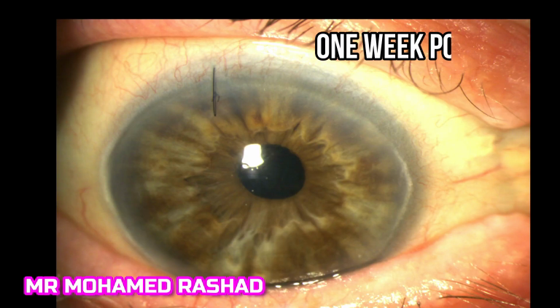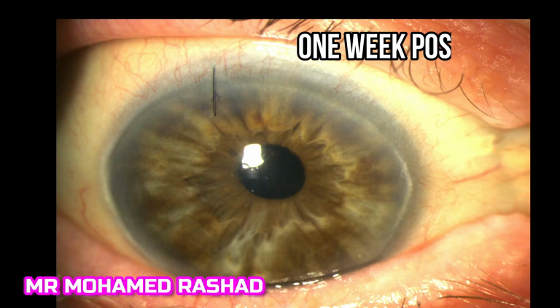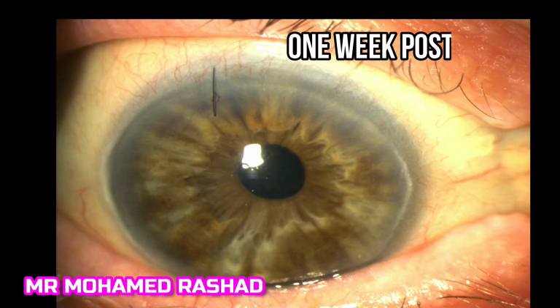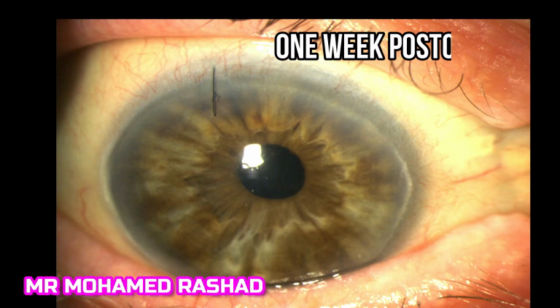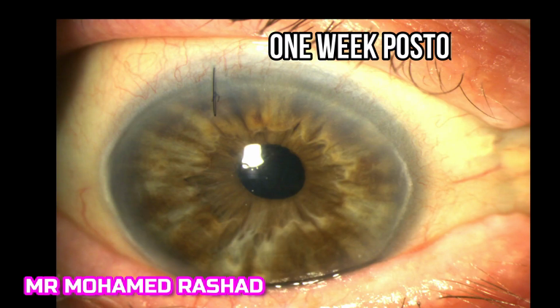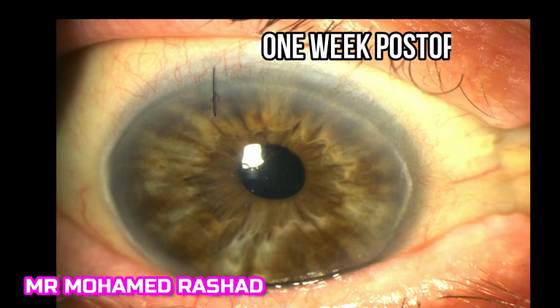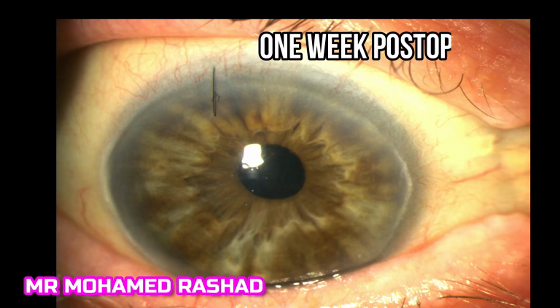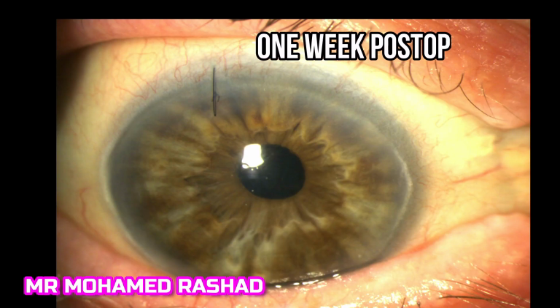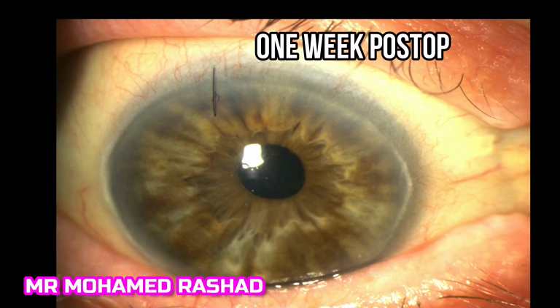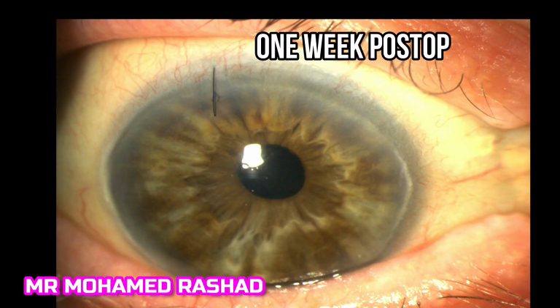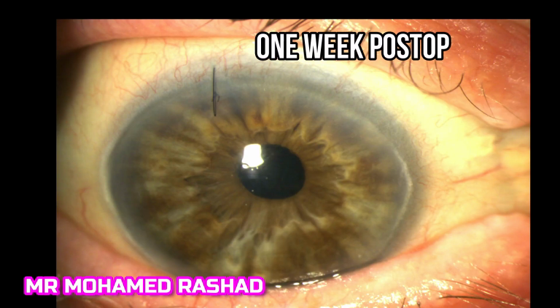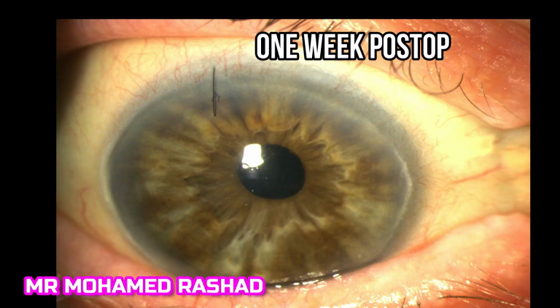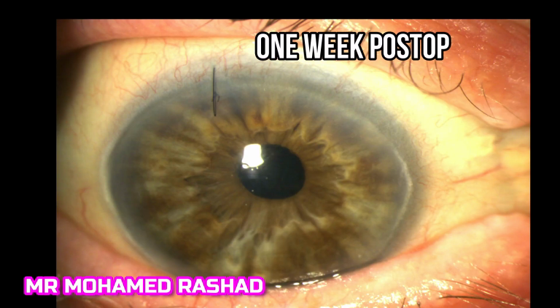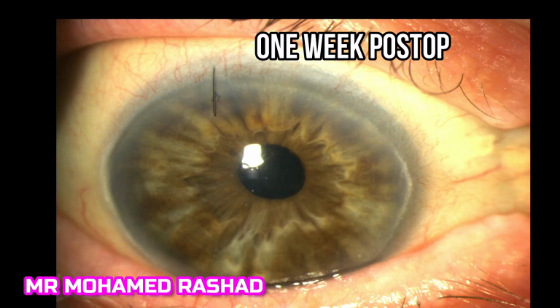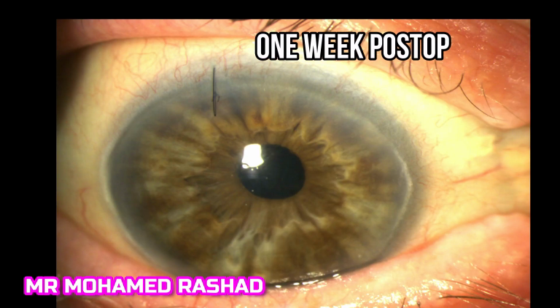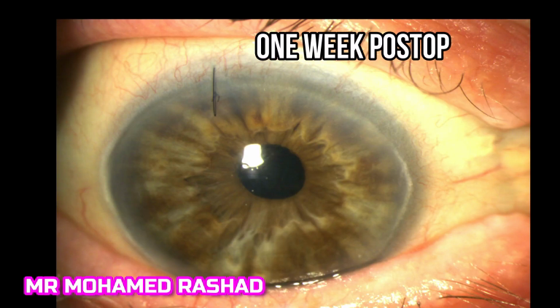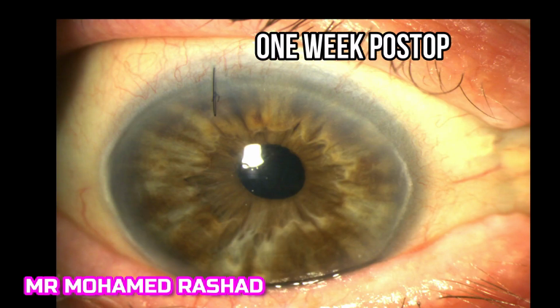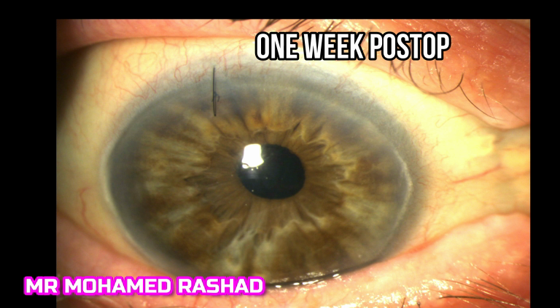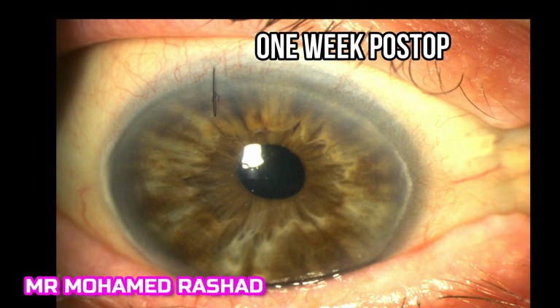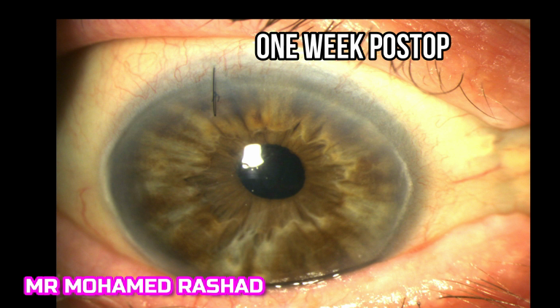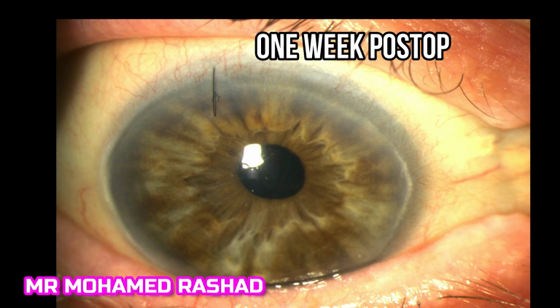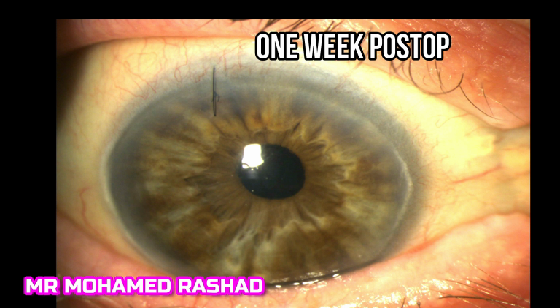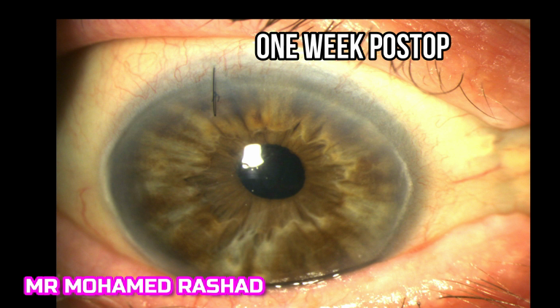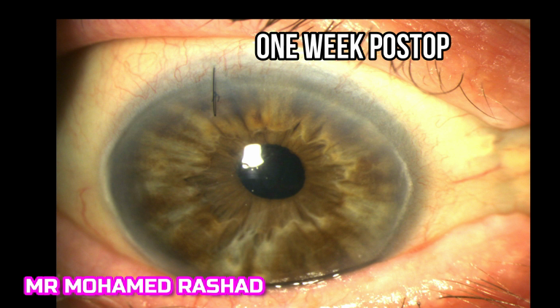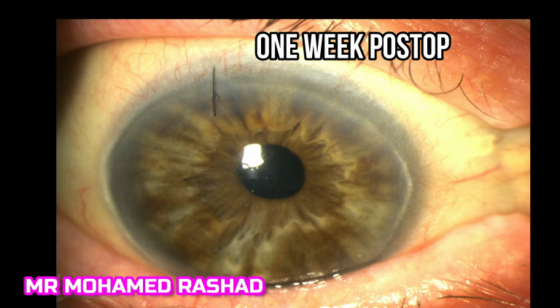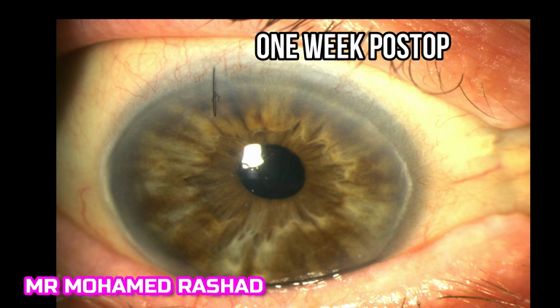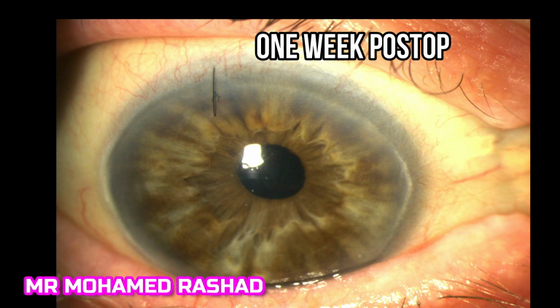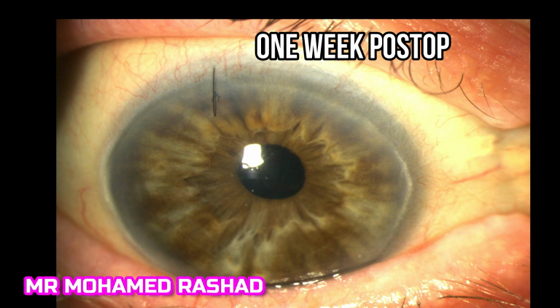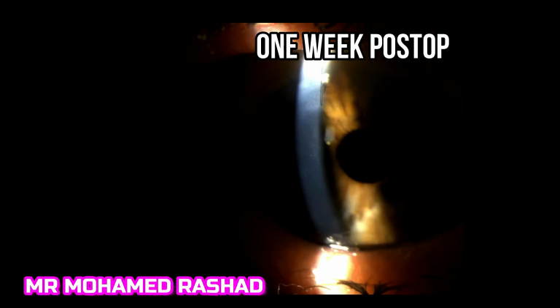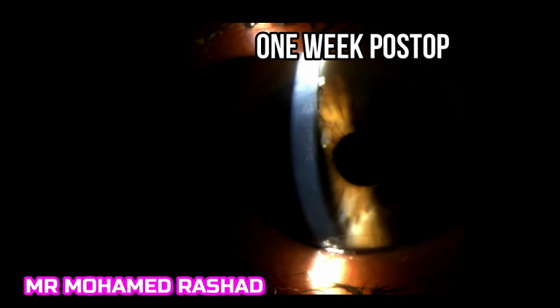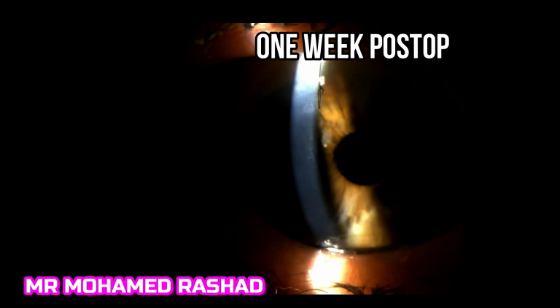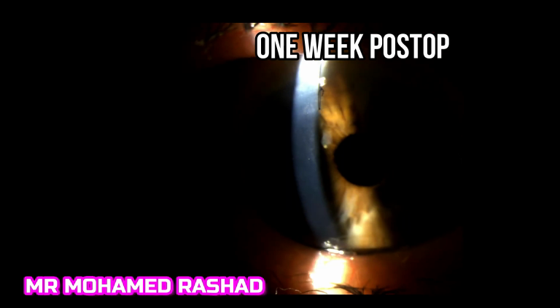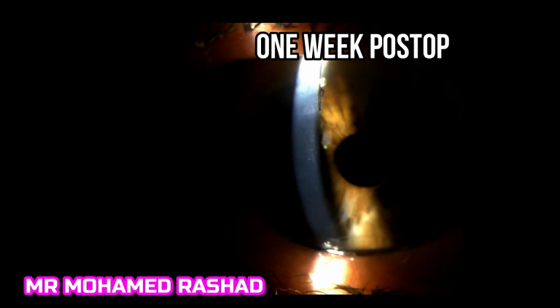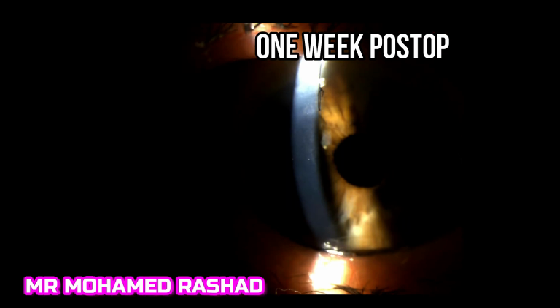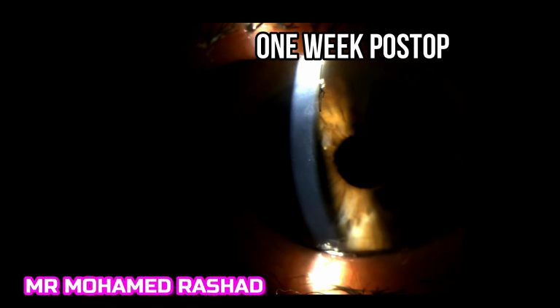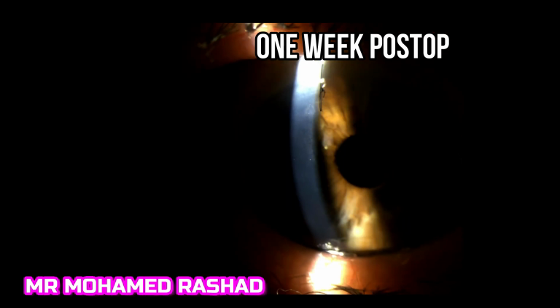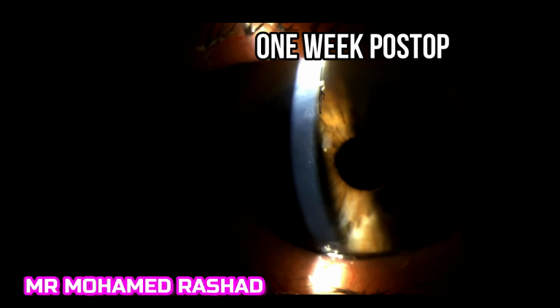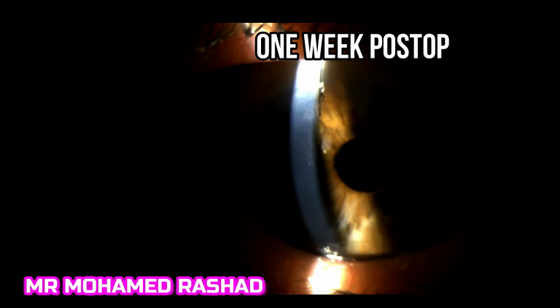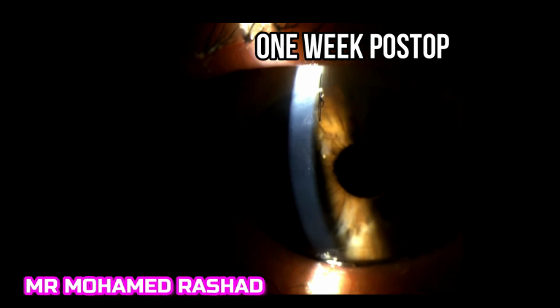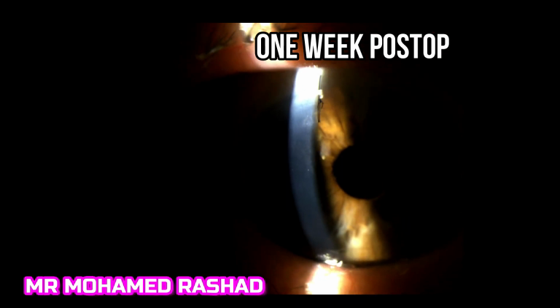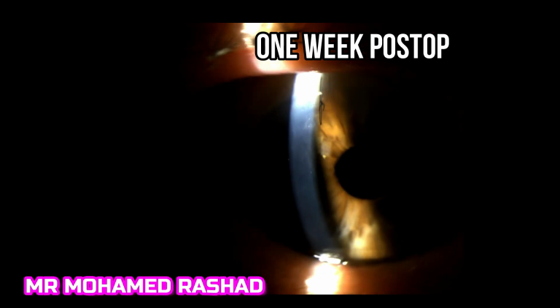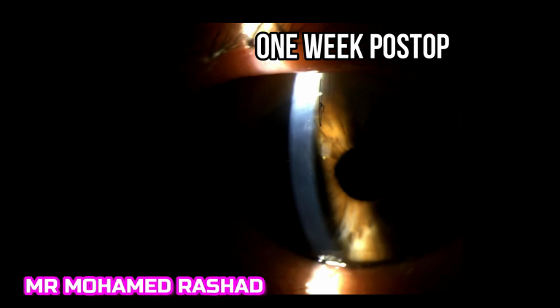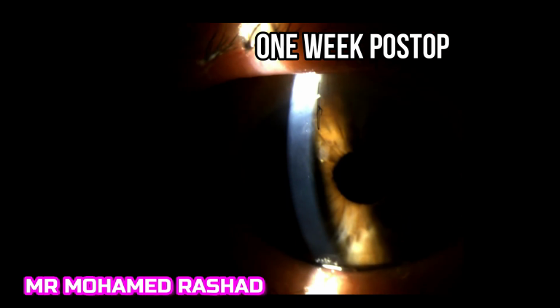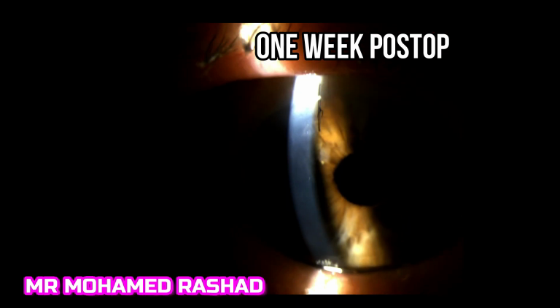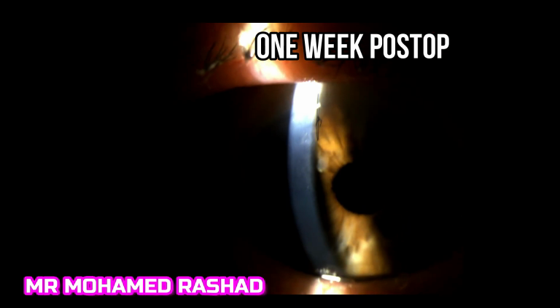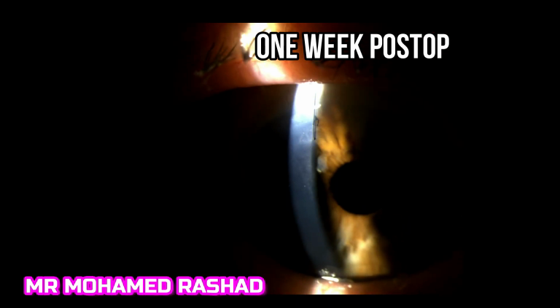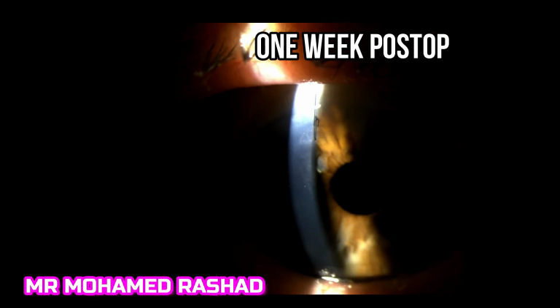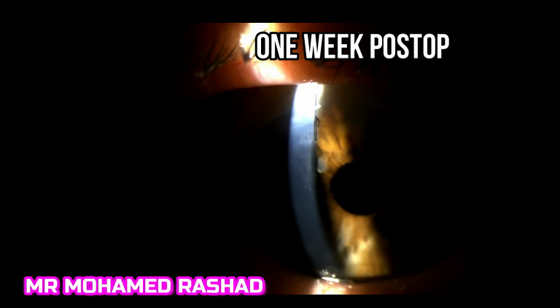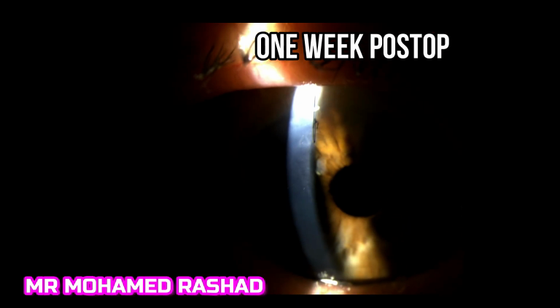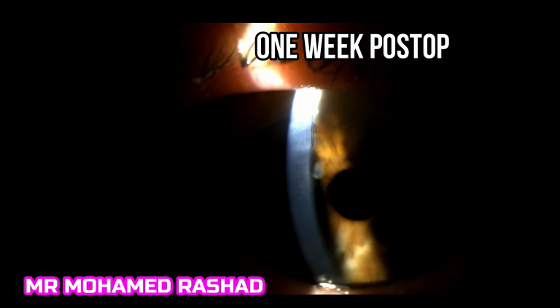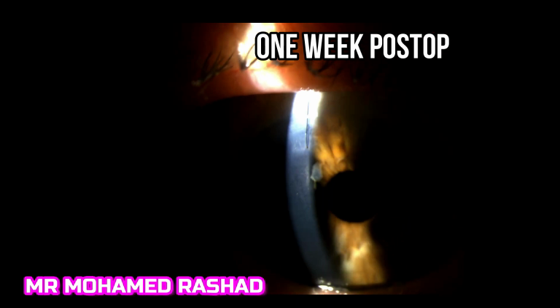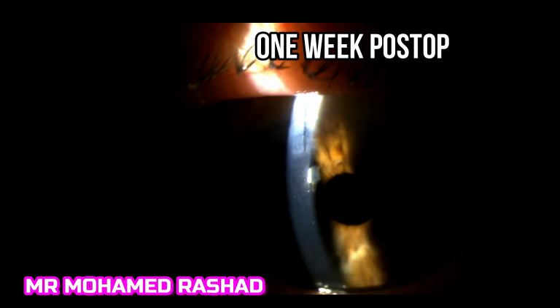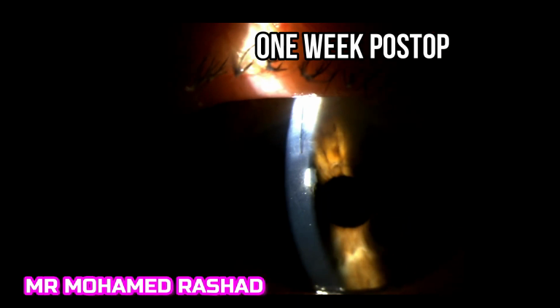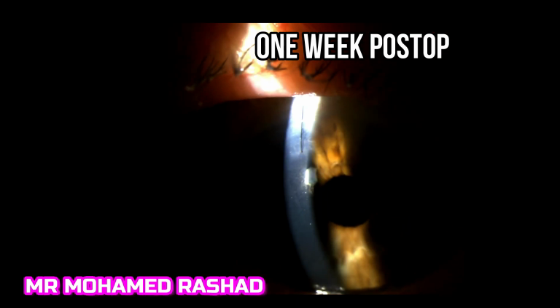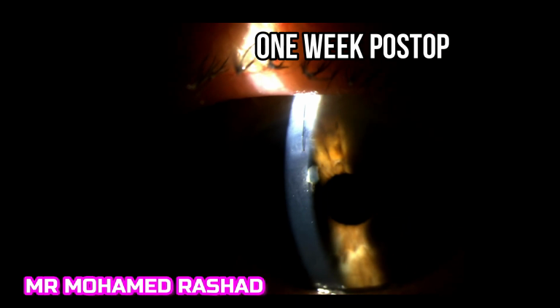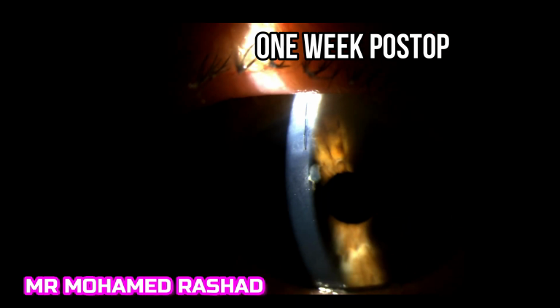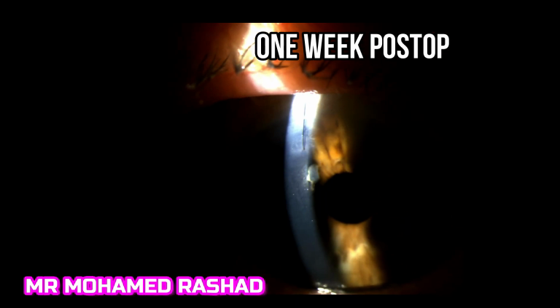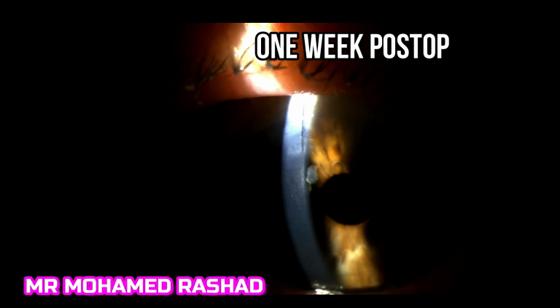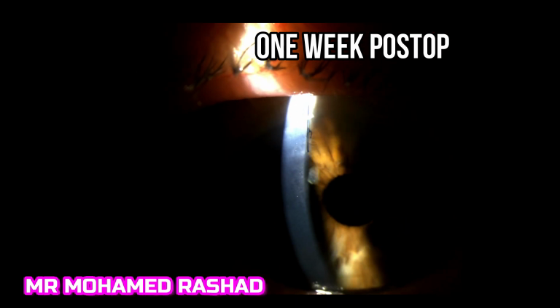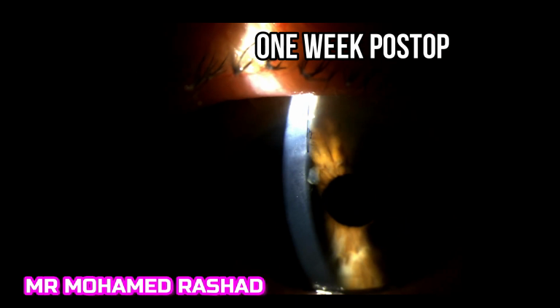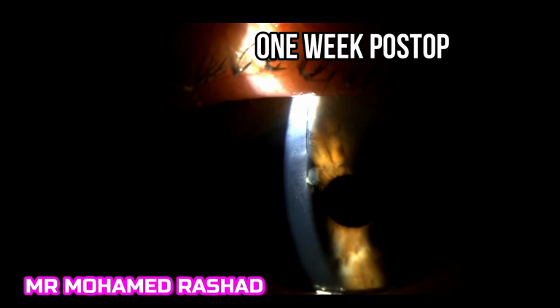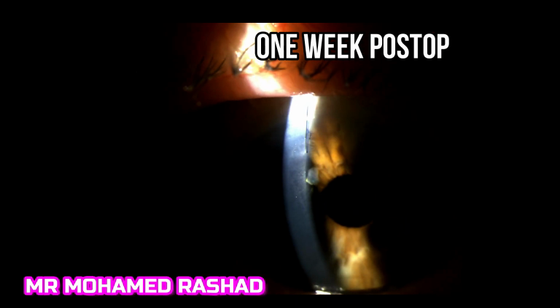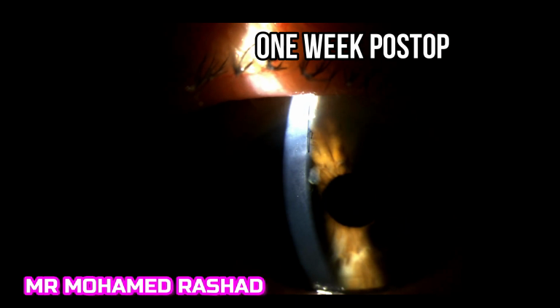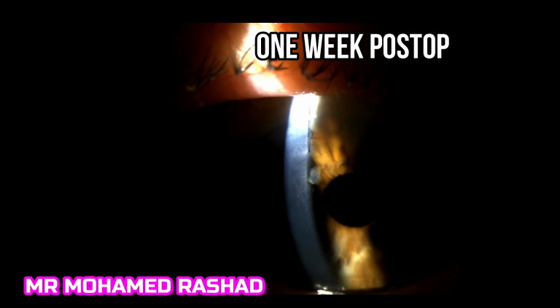I bury the knot toward the corneal side, which is easier. This is one week post-operative — the suture is fine, the anterior chamber is formed with no vitreous, and the pupil is rounded.